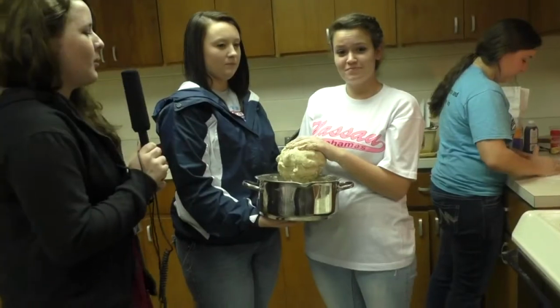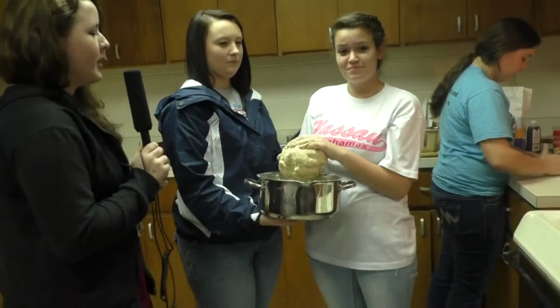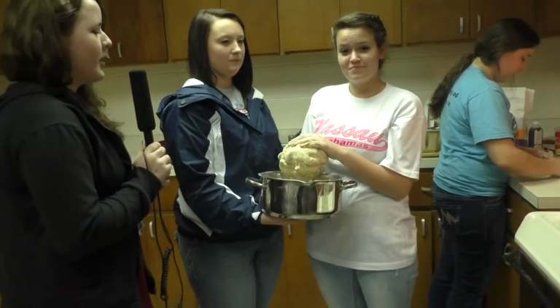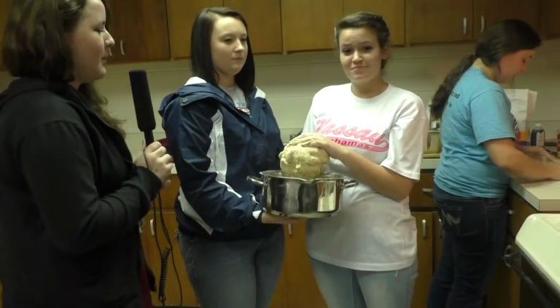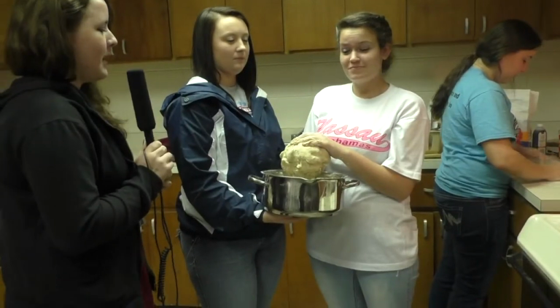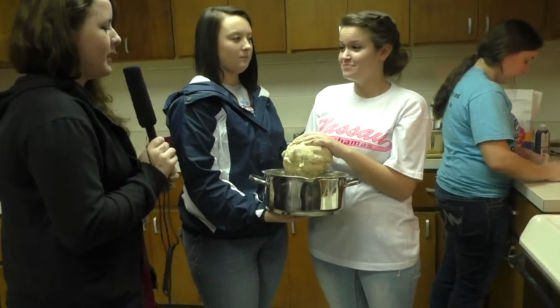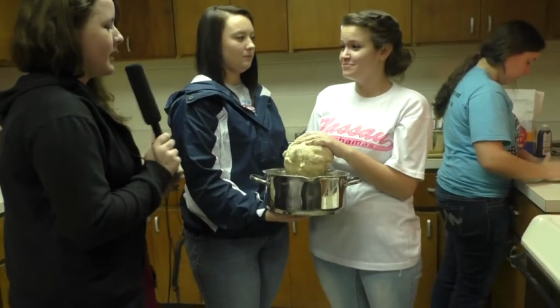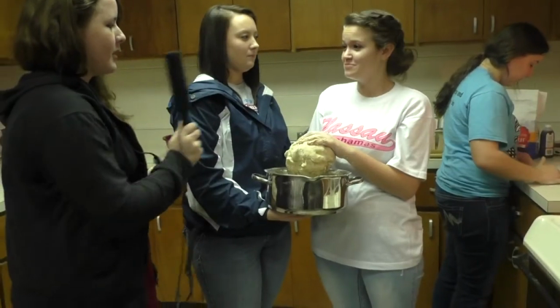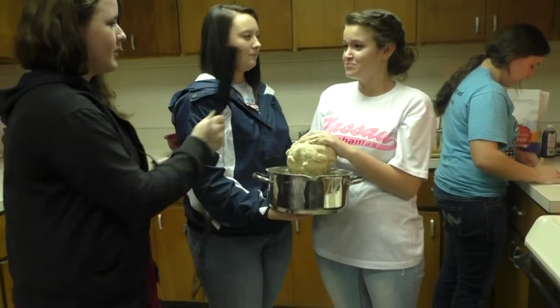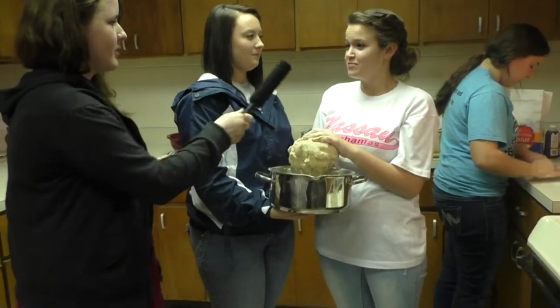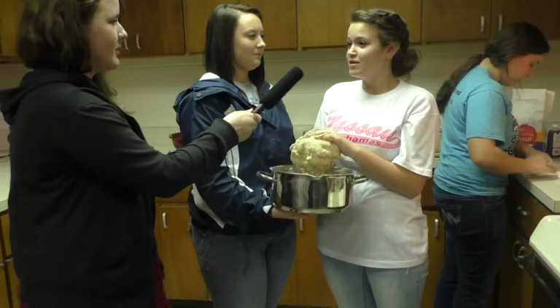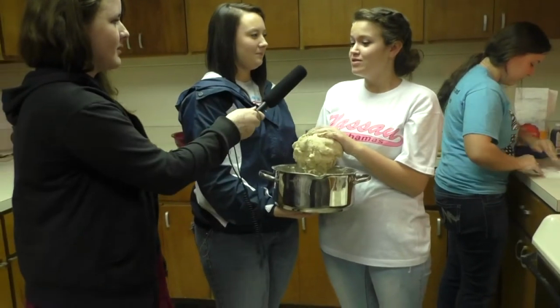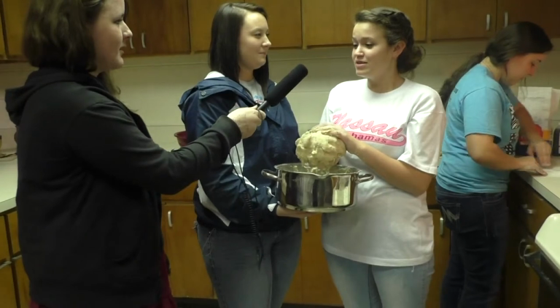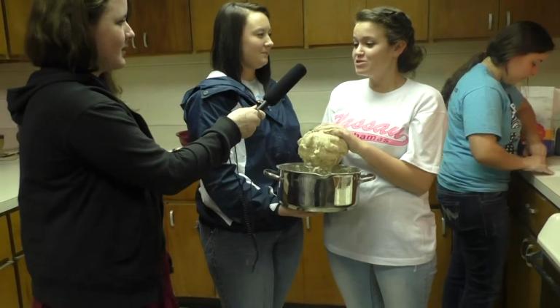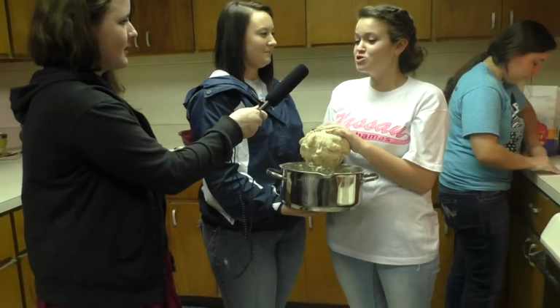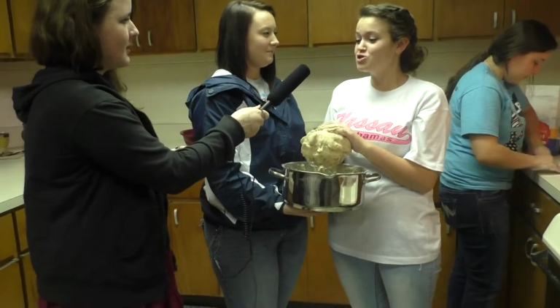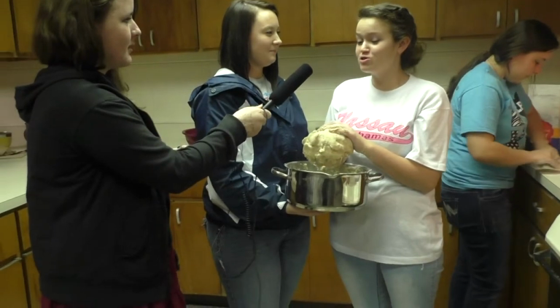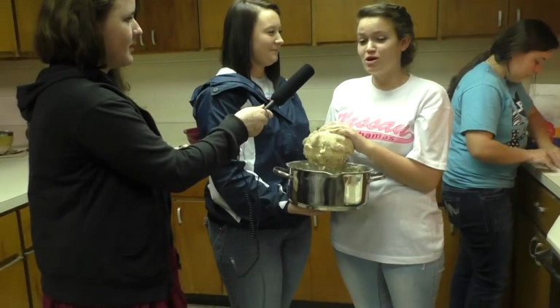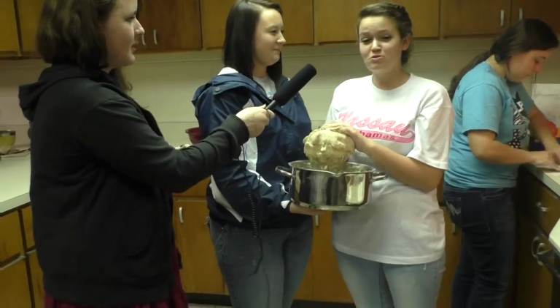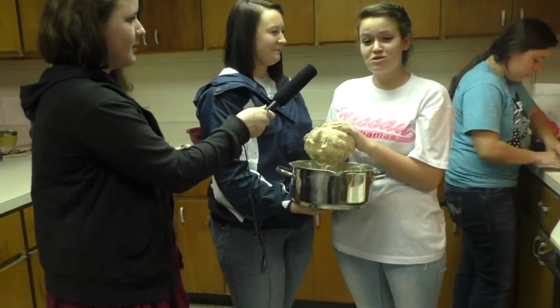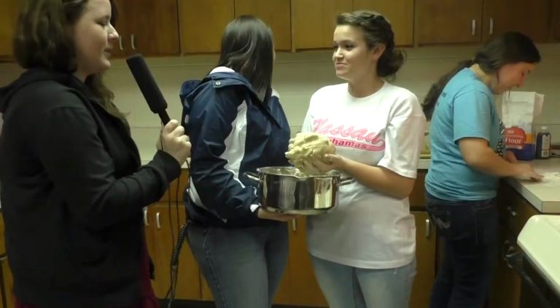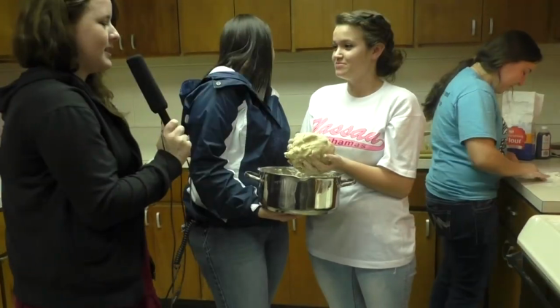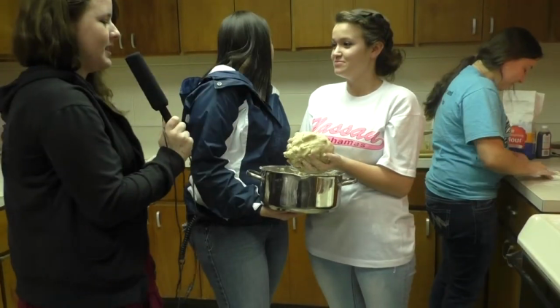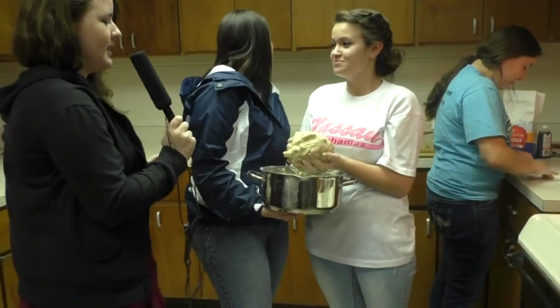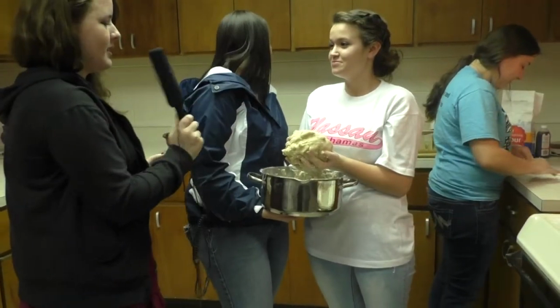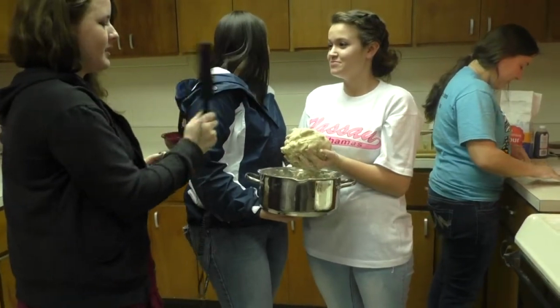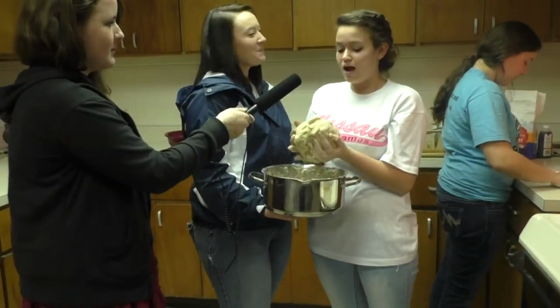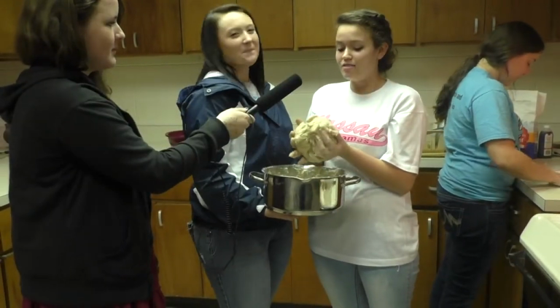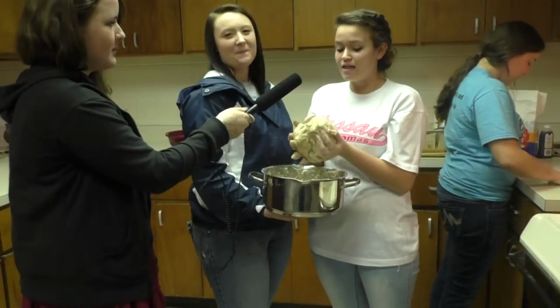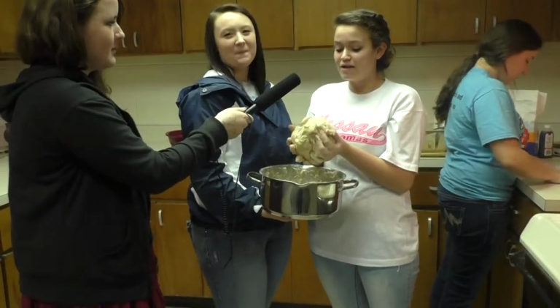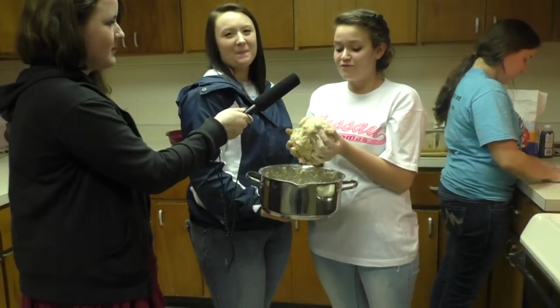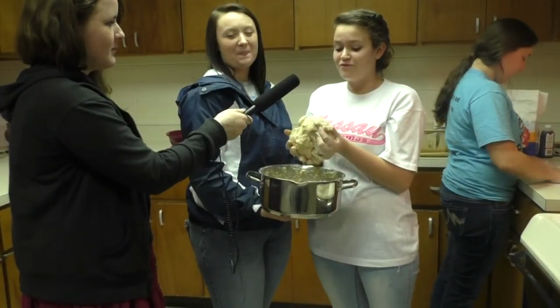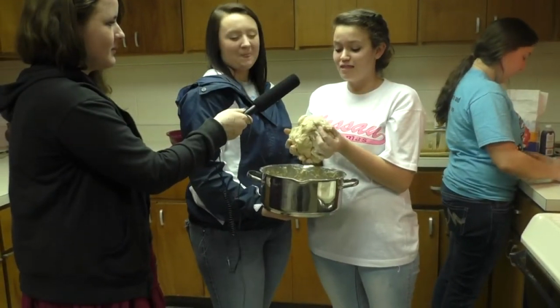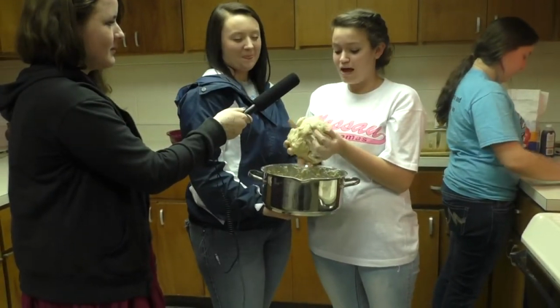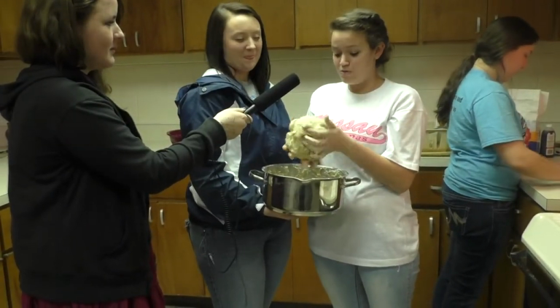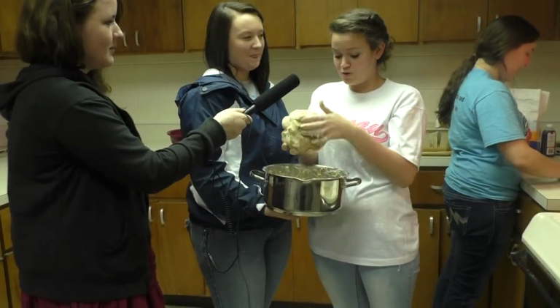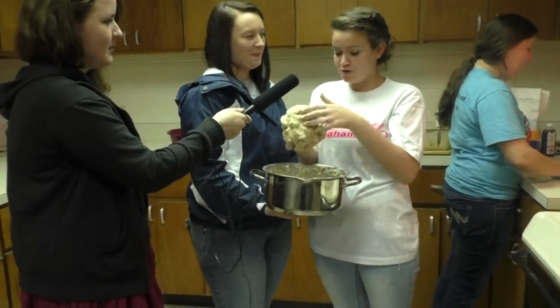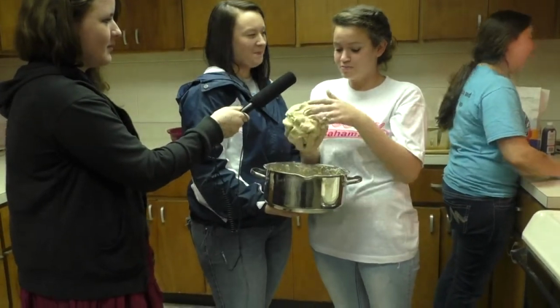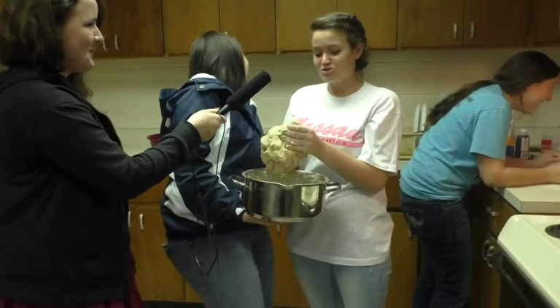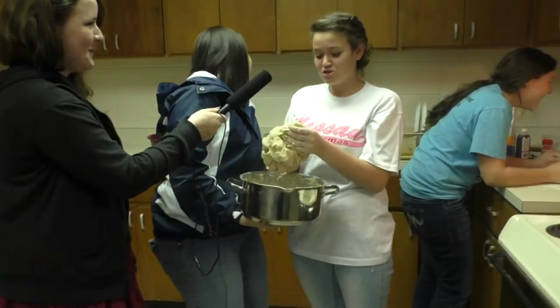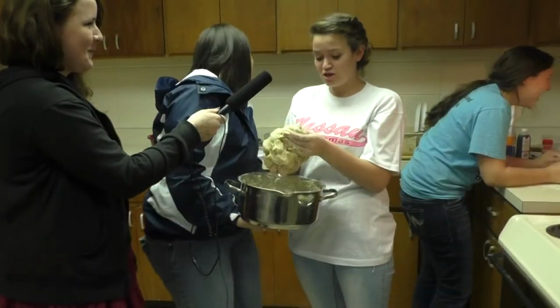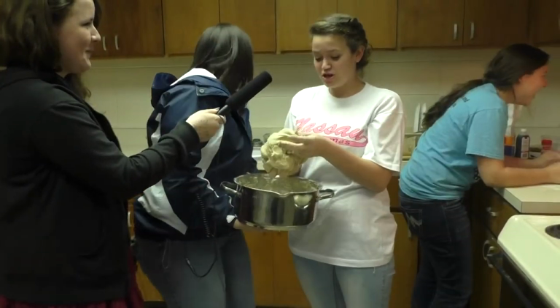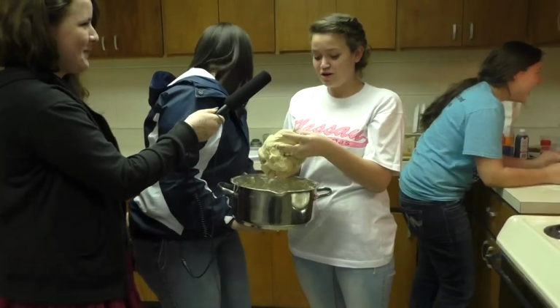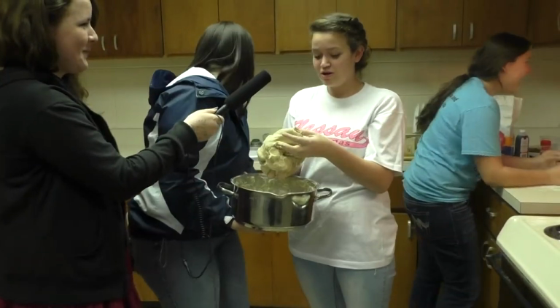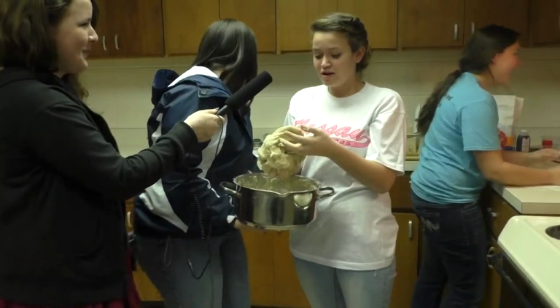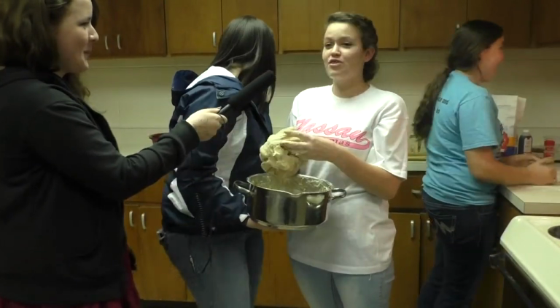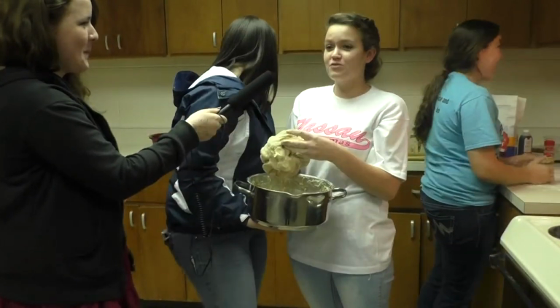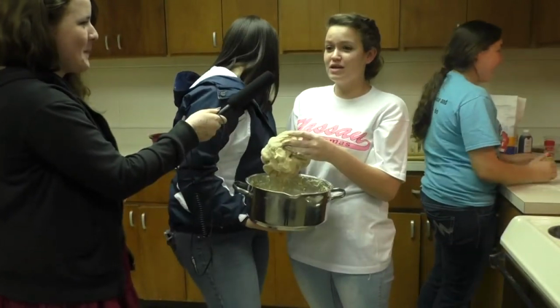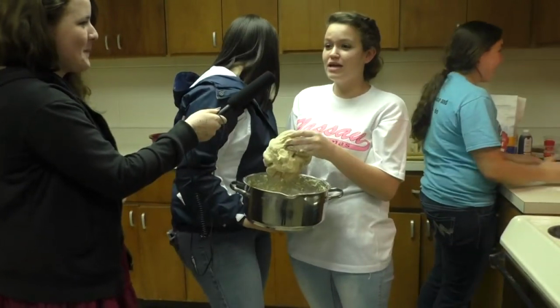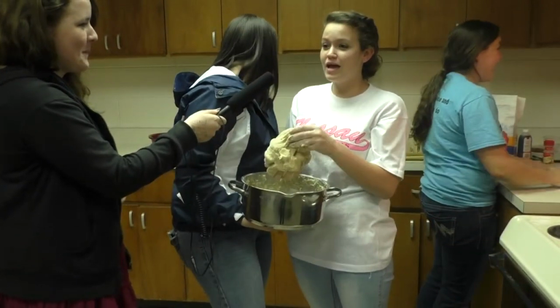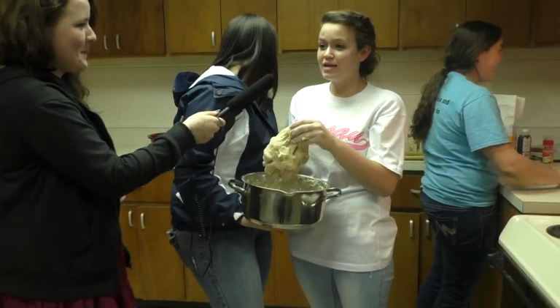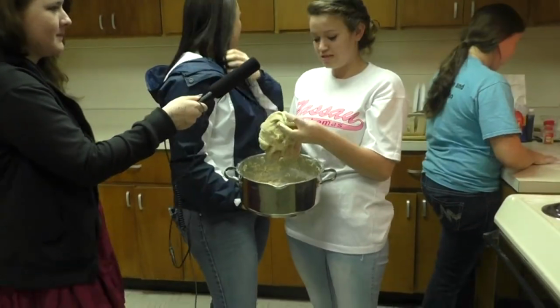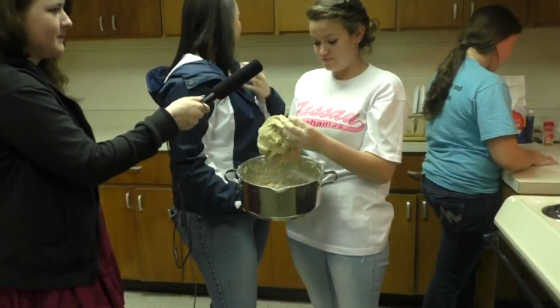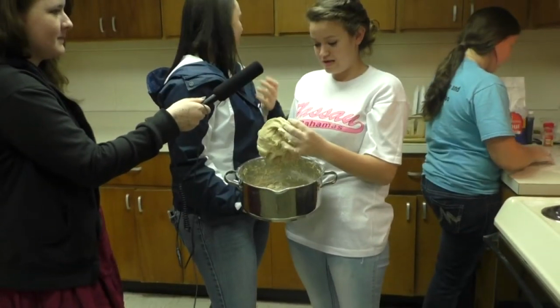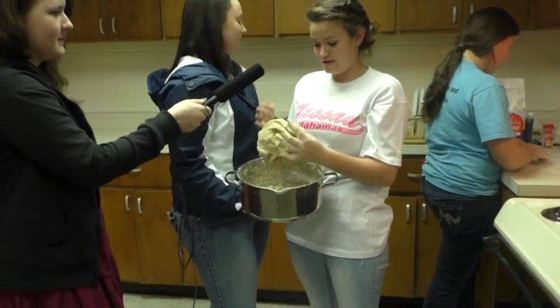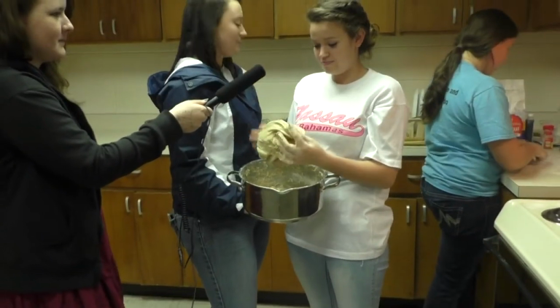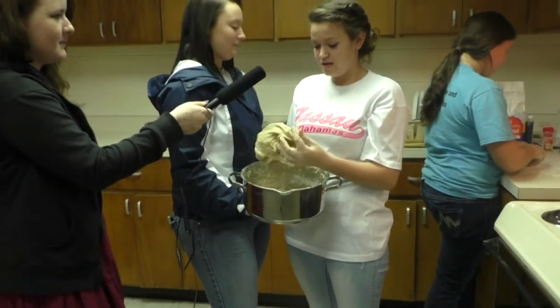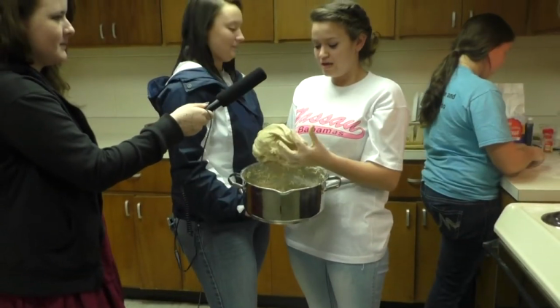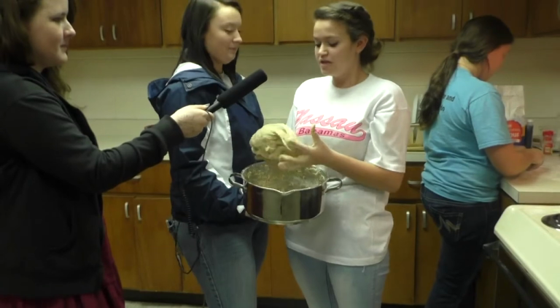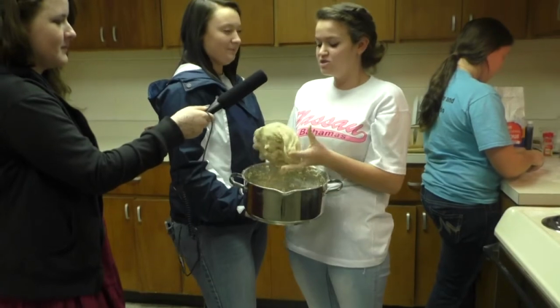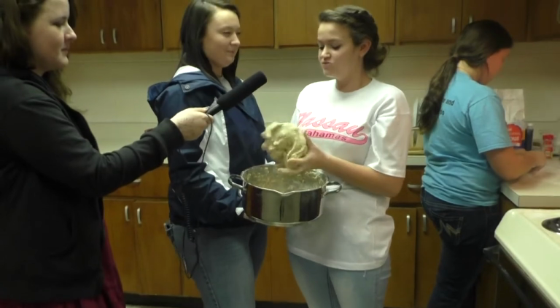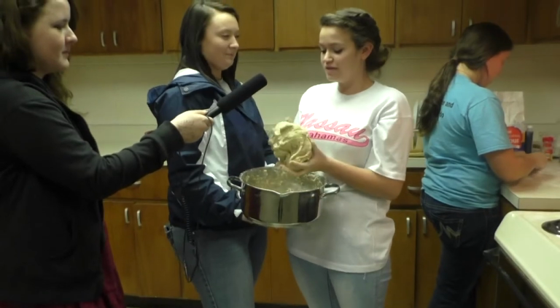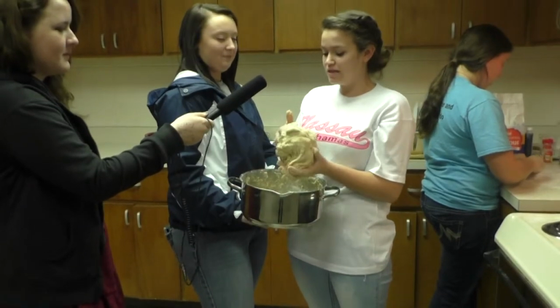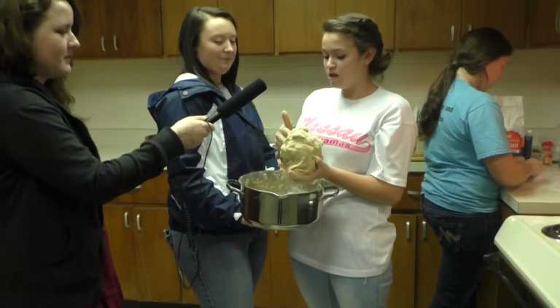What are you making? These are churros. What's in it? A lot of flour, sugar, three eggs, cinnamon, and vanilla.